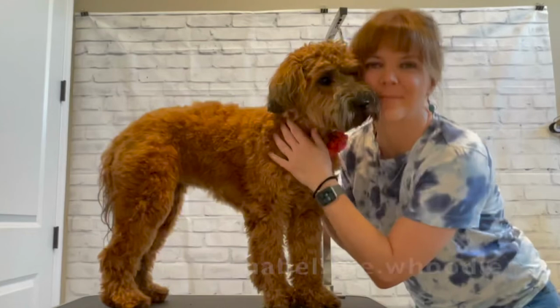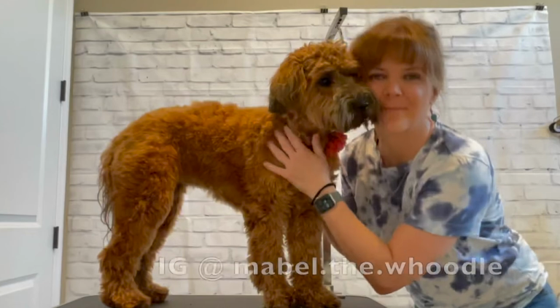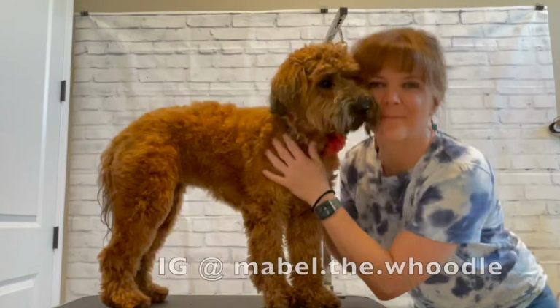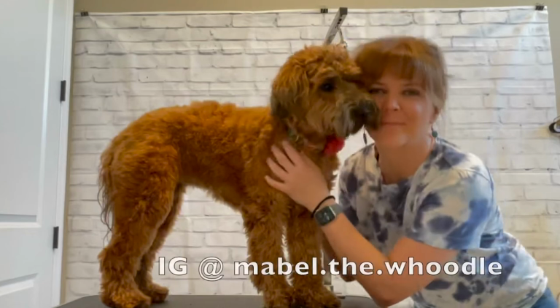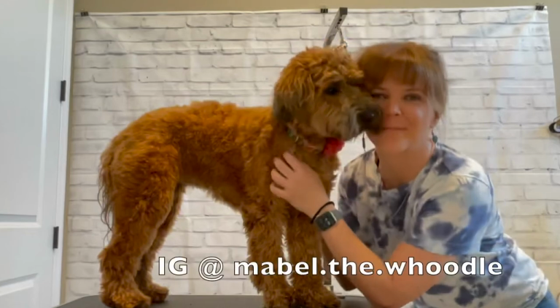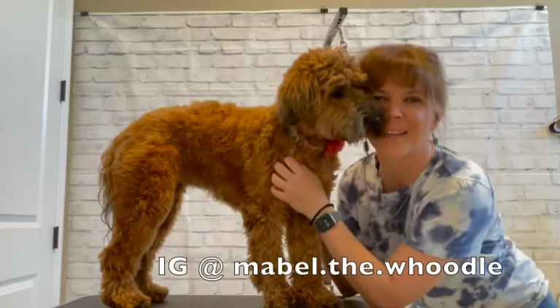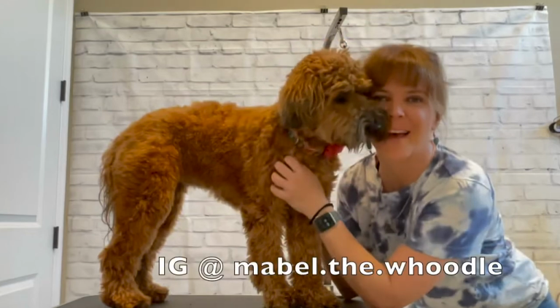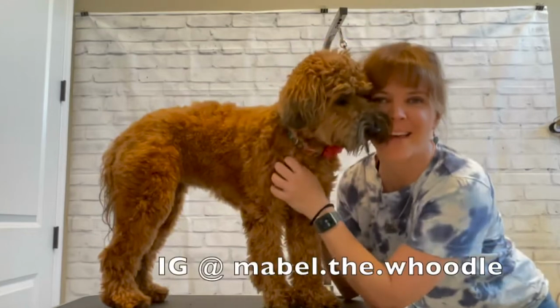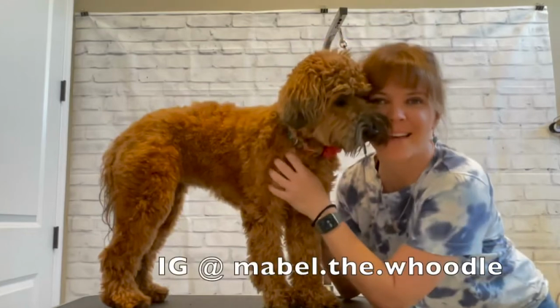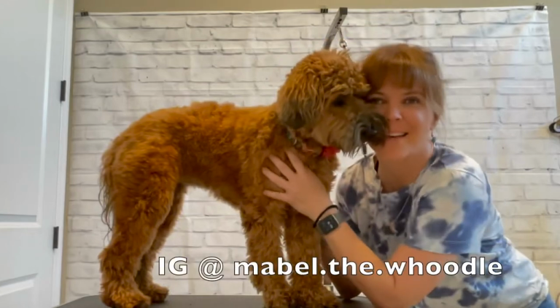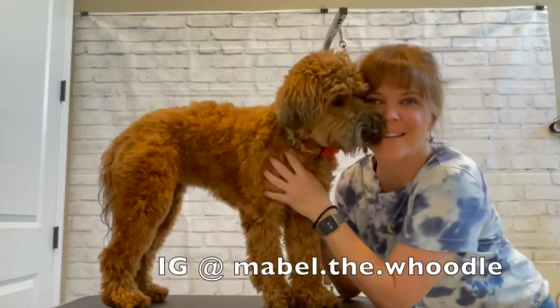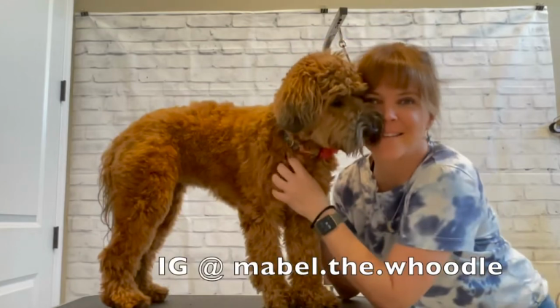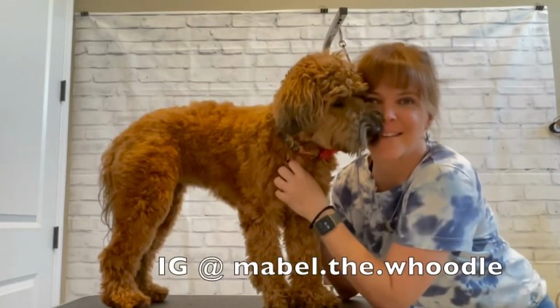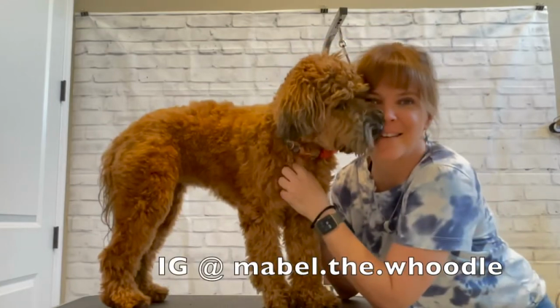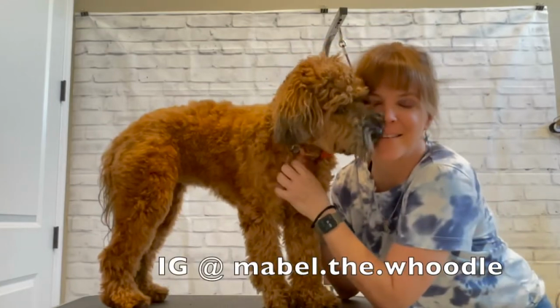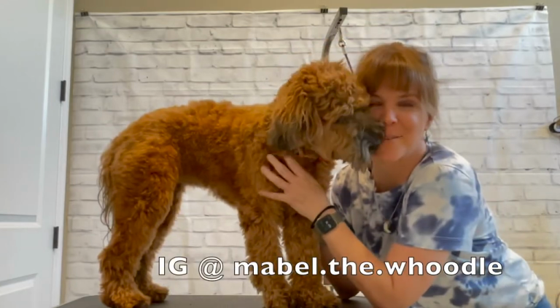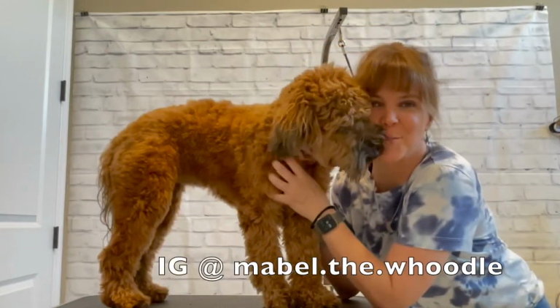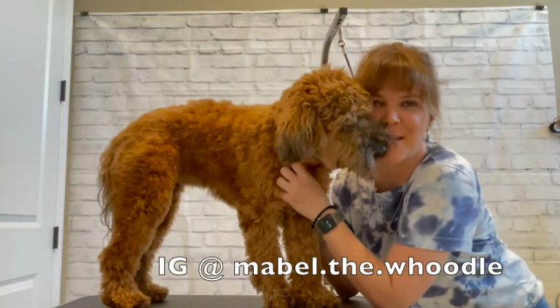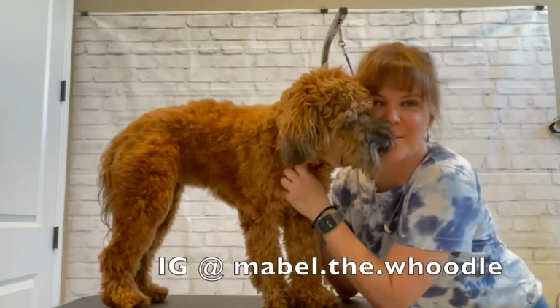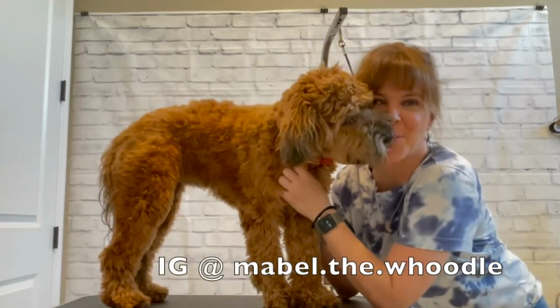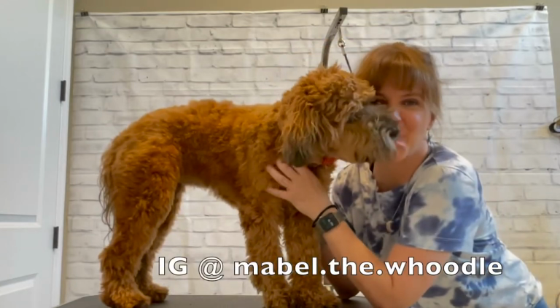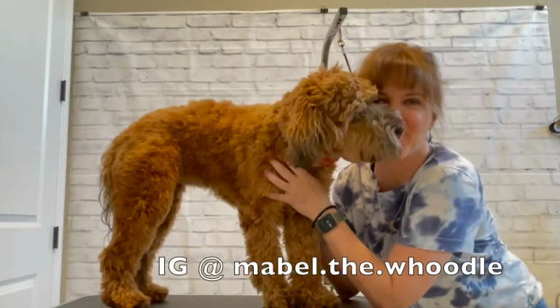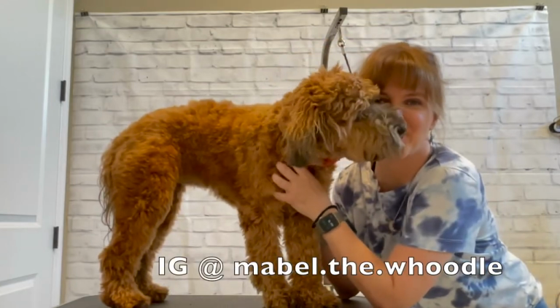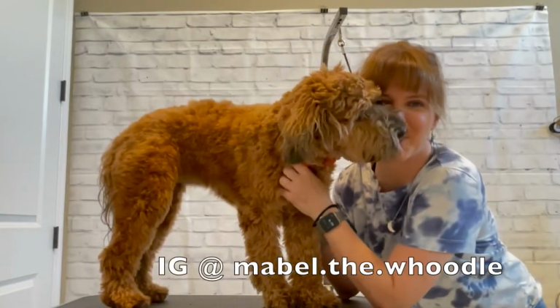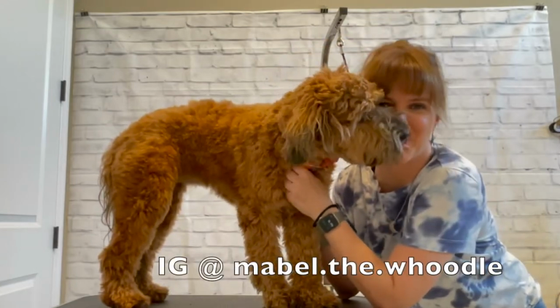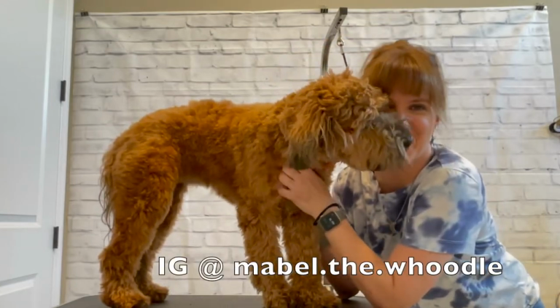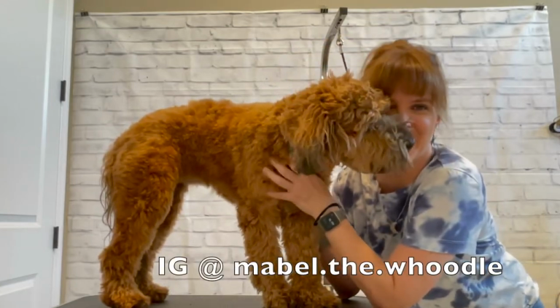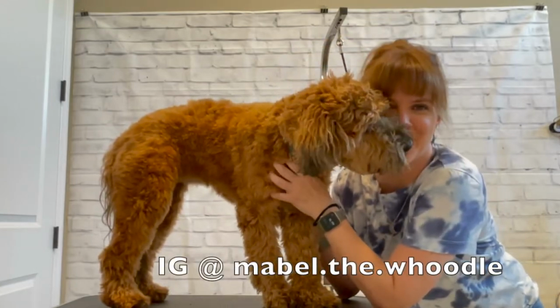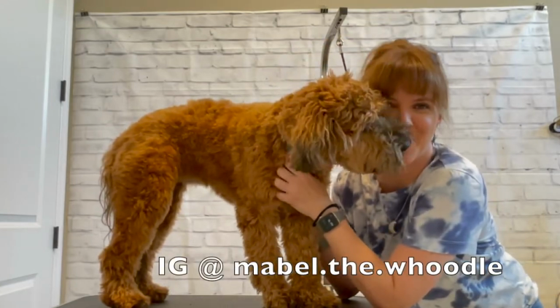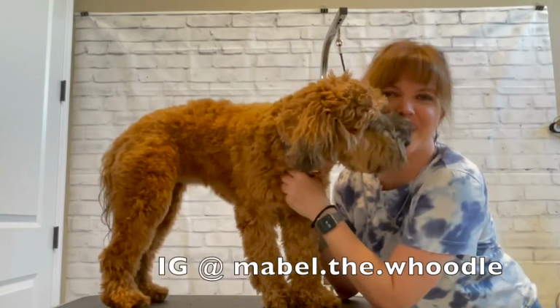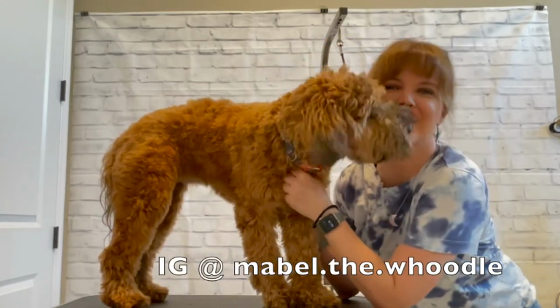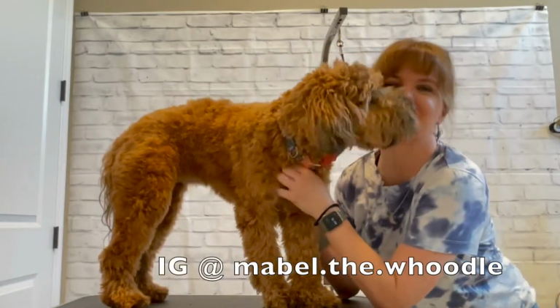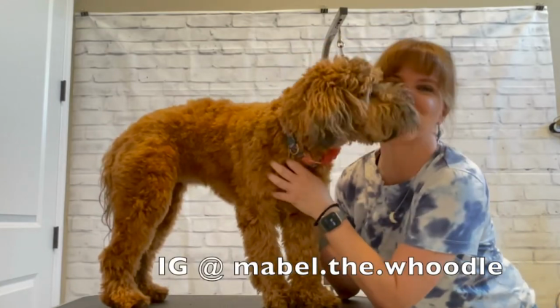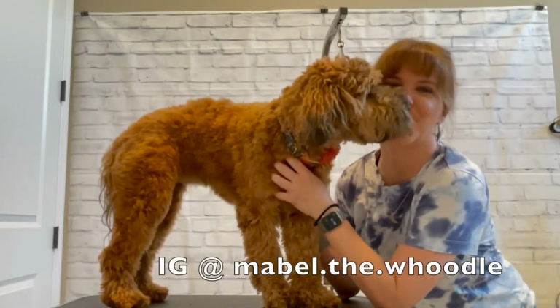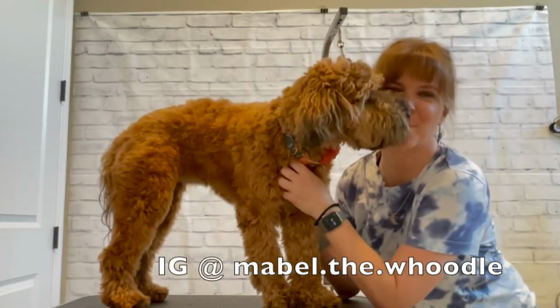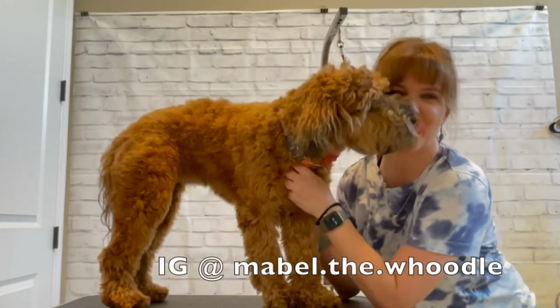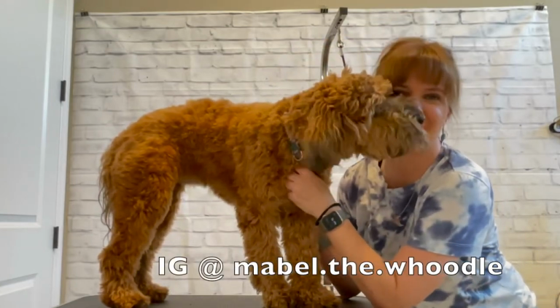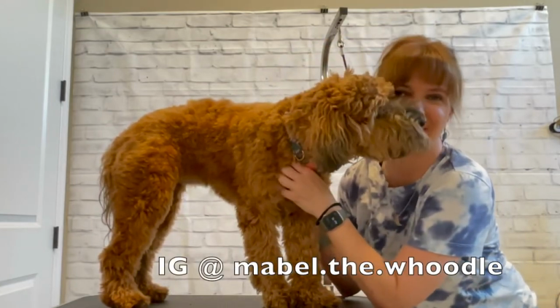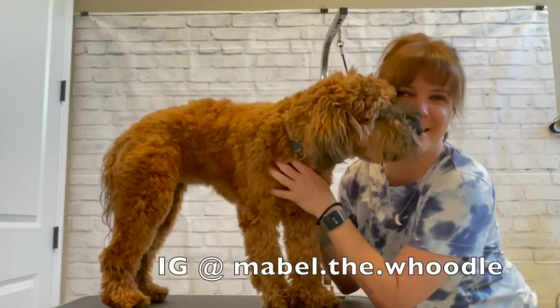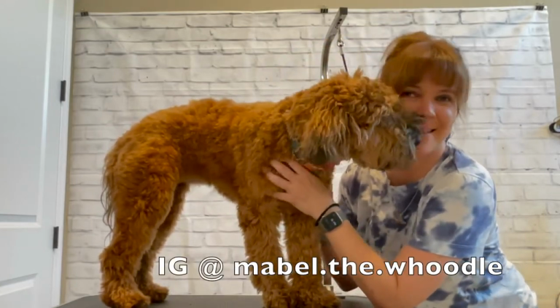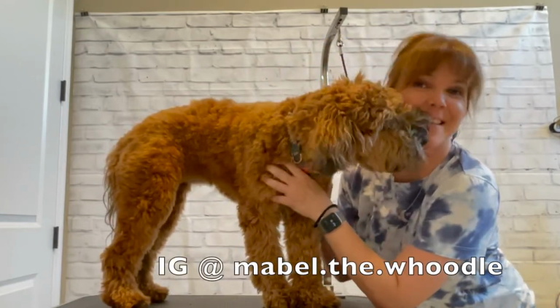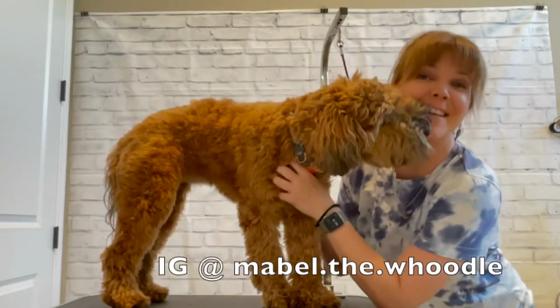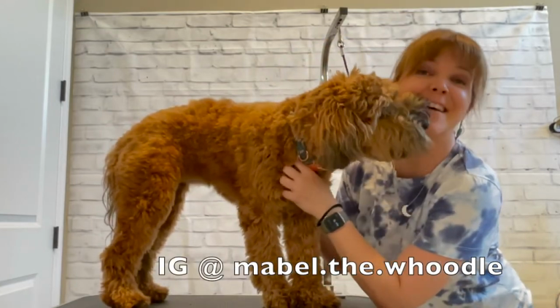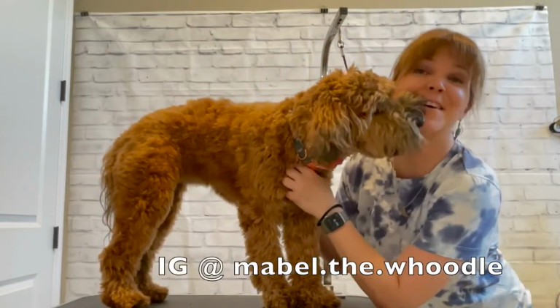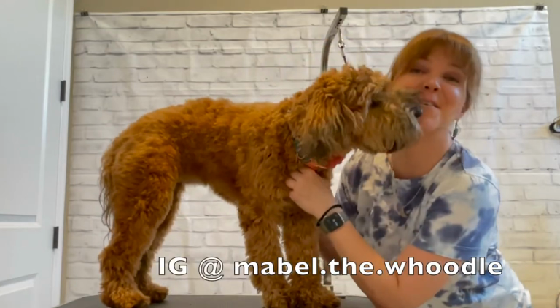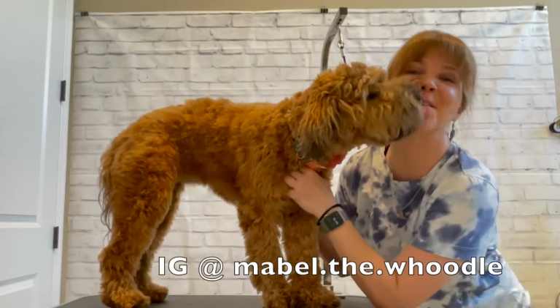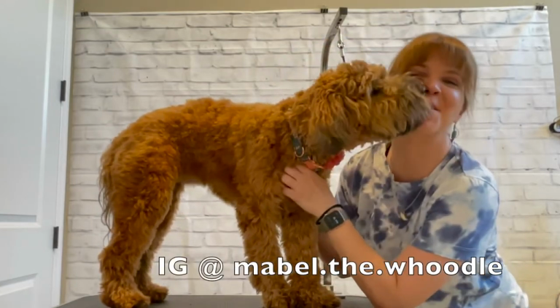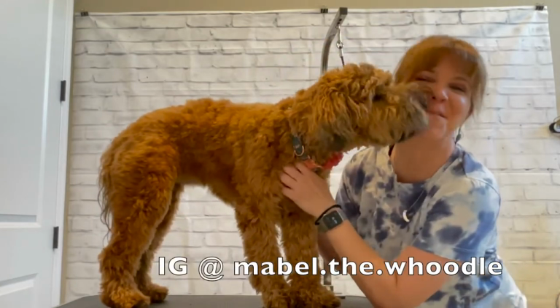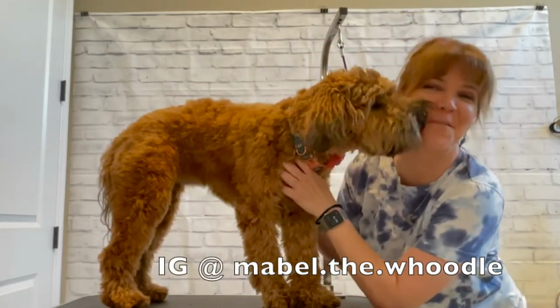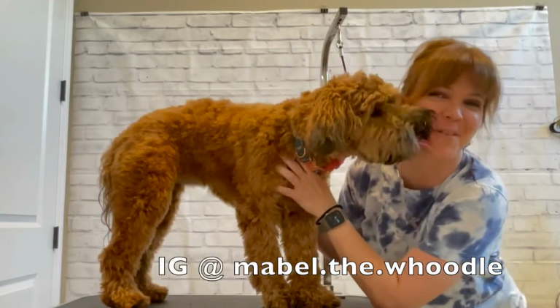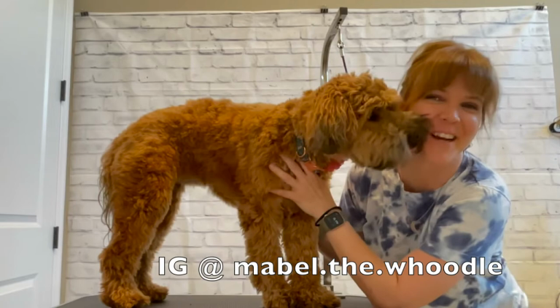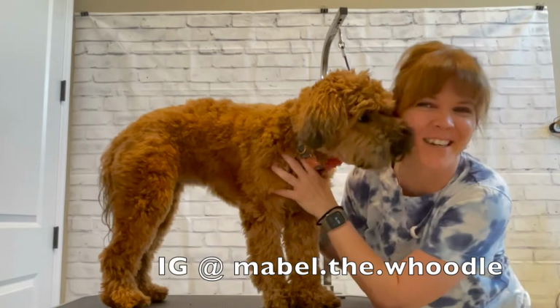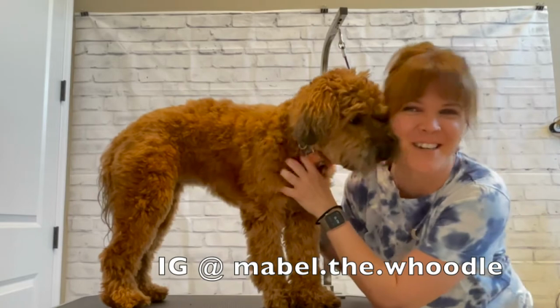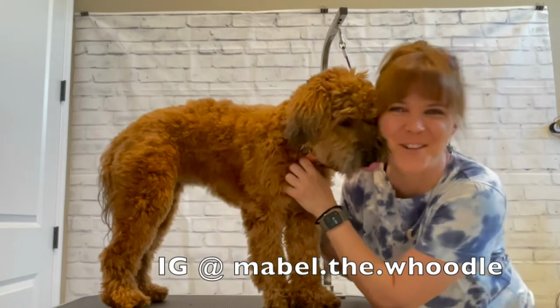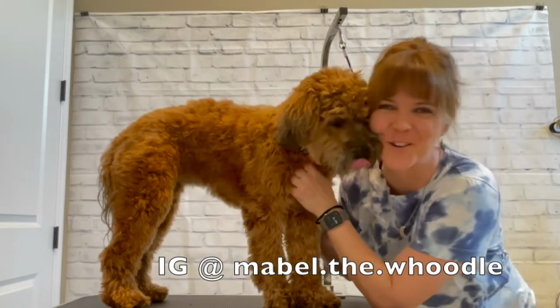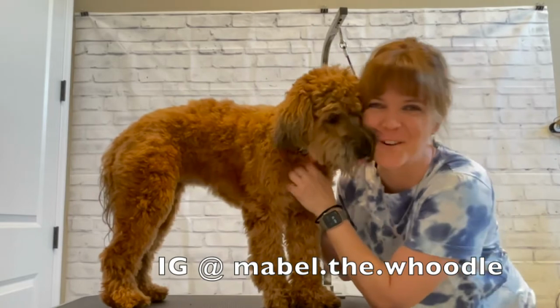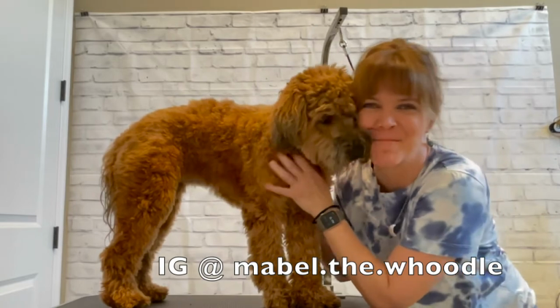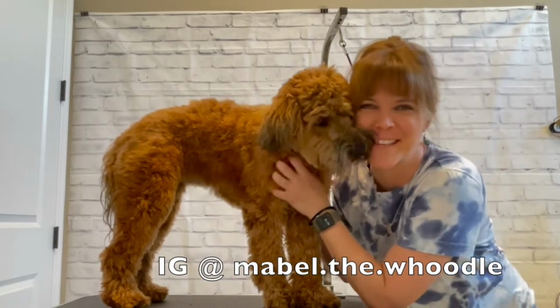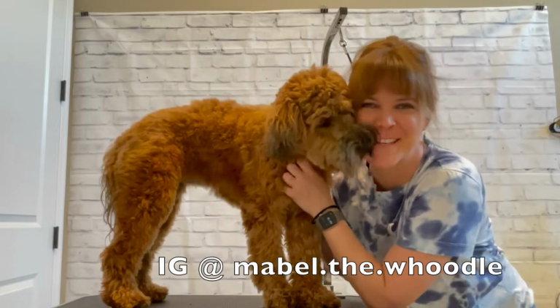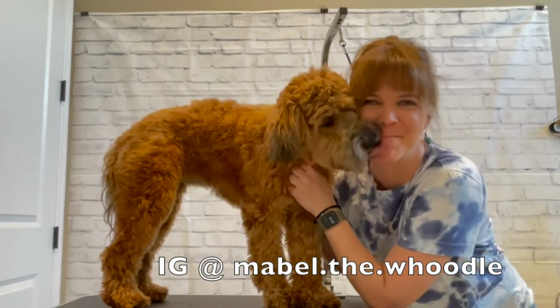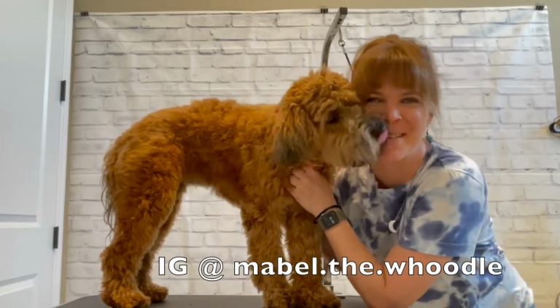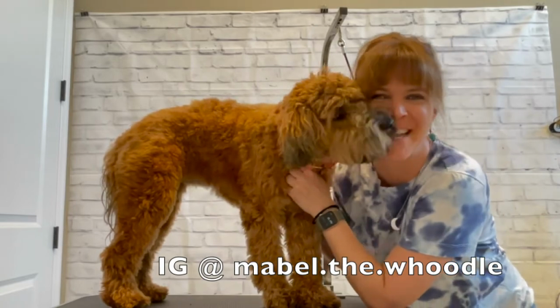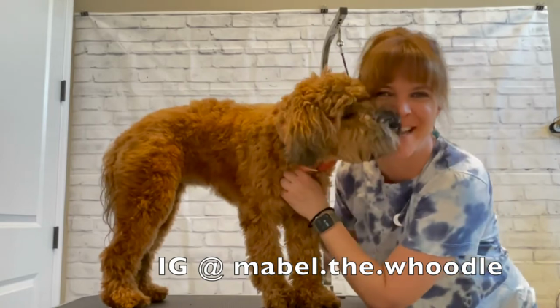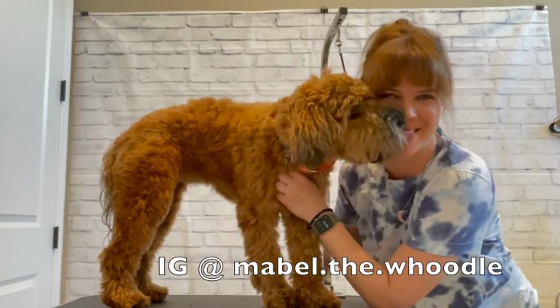Hi guys, it's me Nicole. With me as always is Mabel, and today we're going to trim some nails.